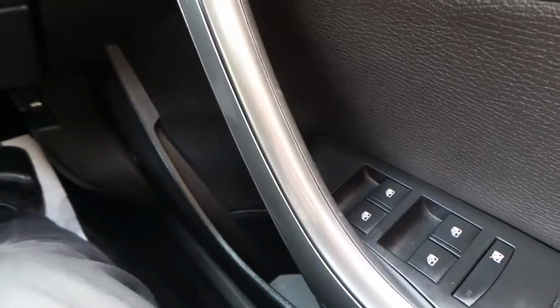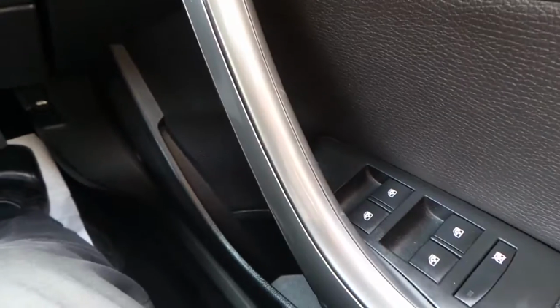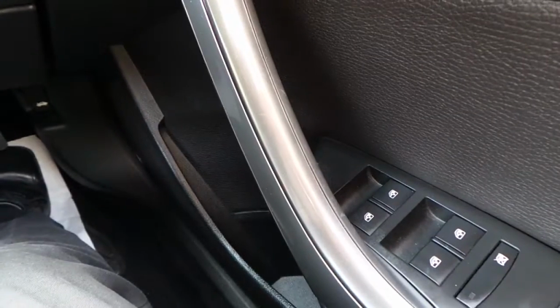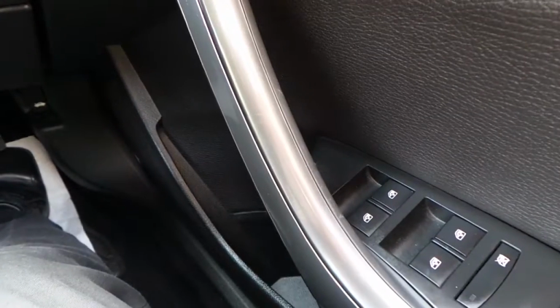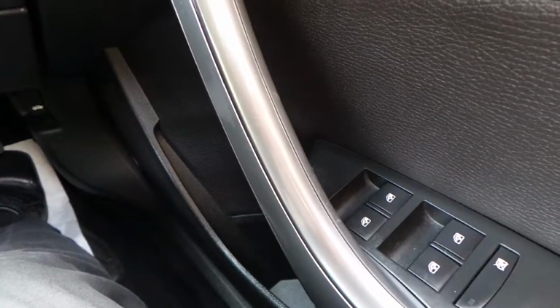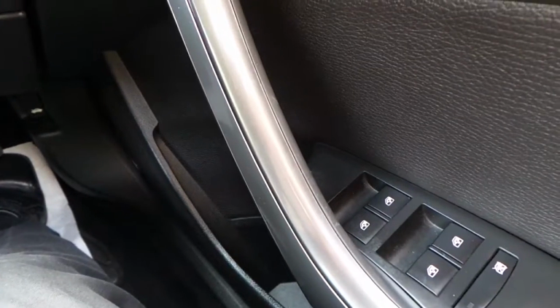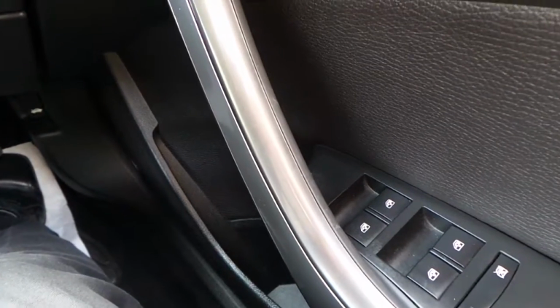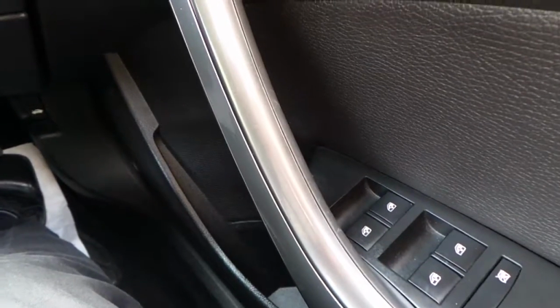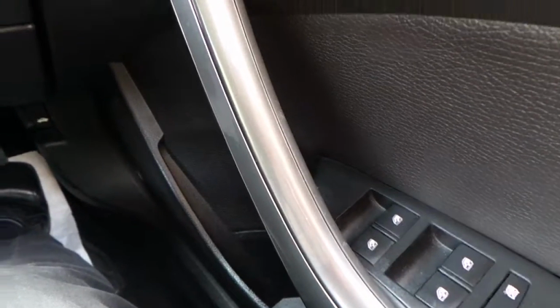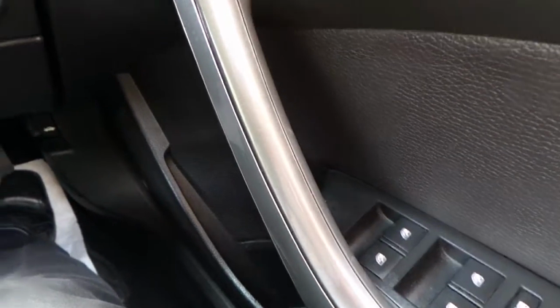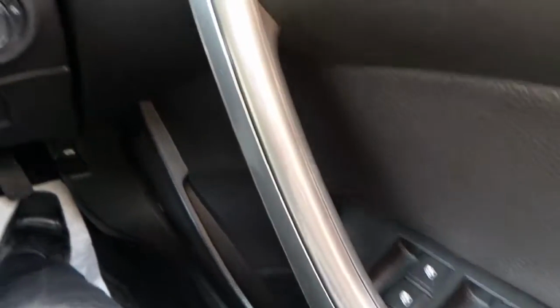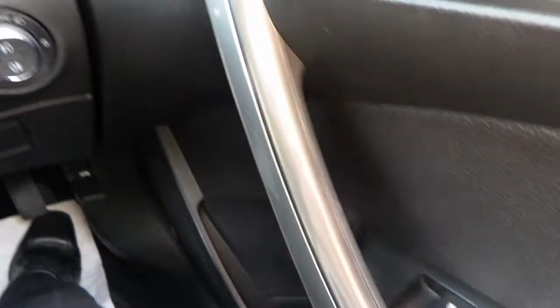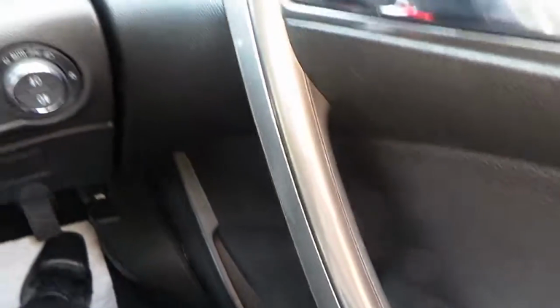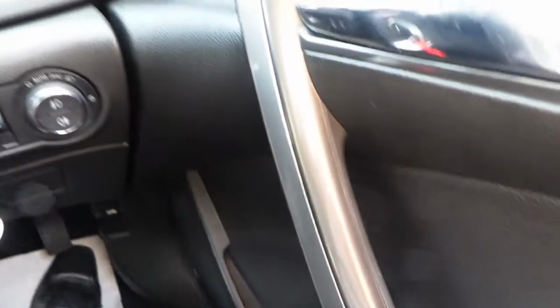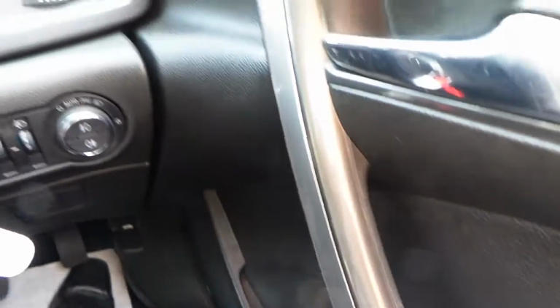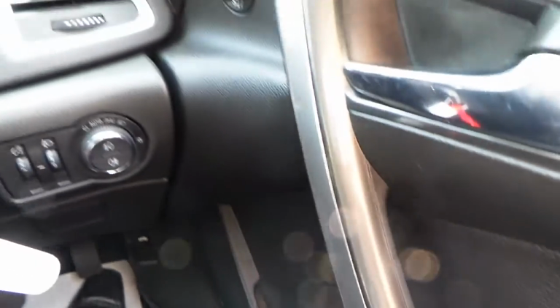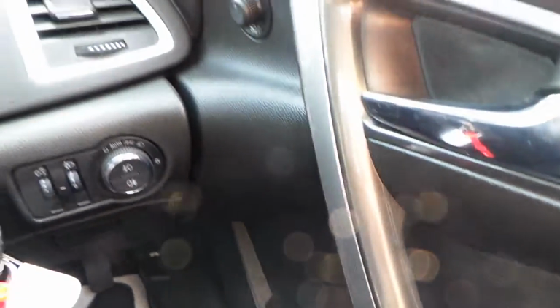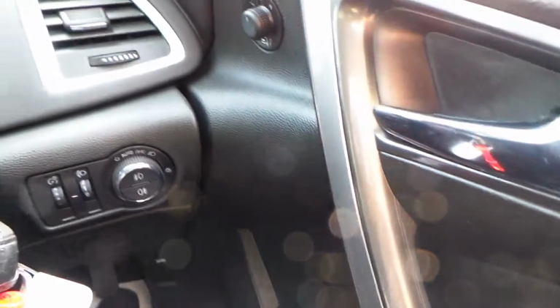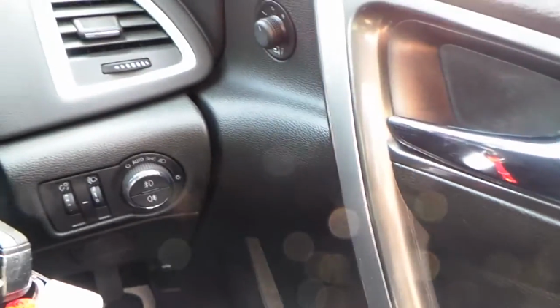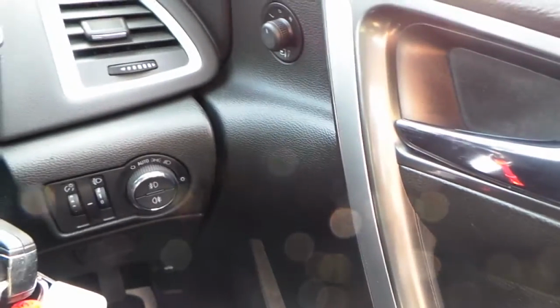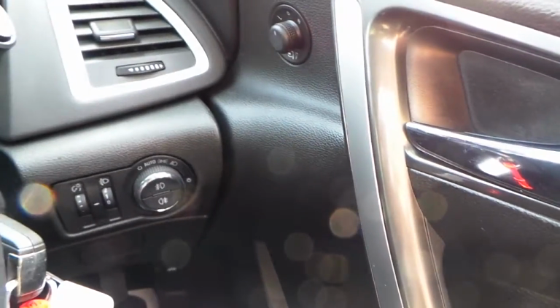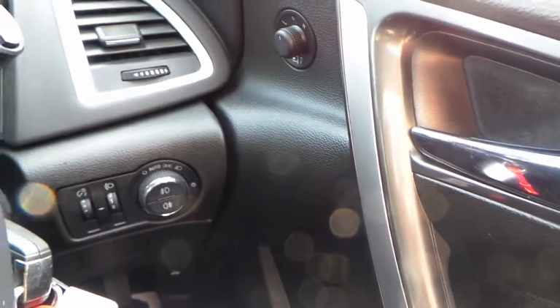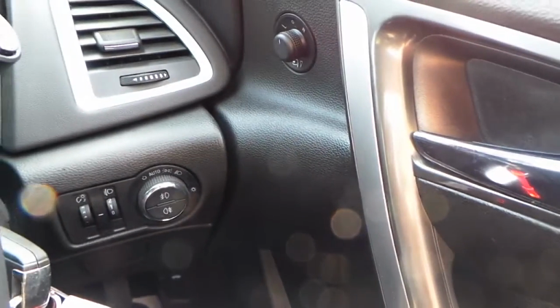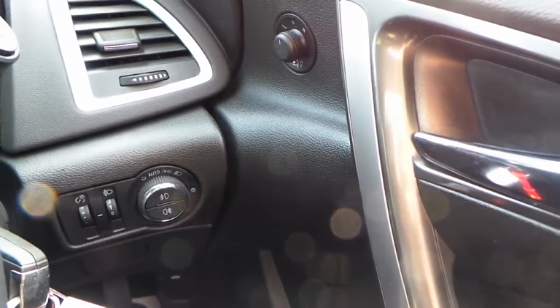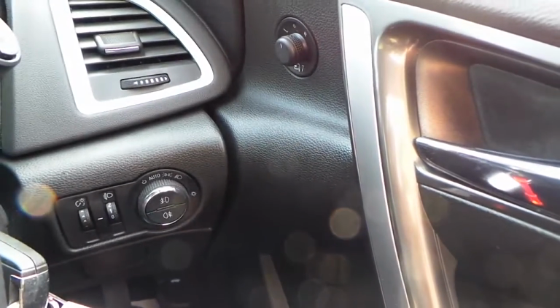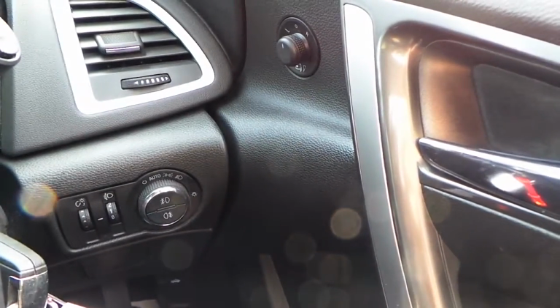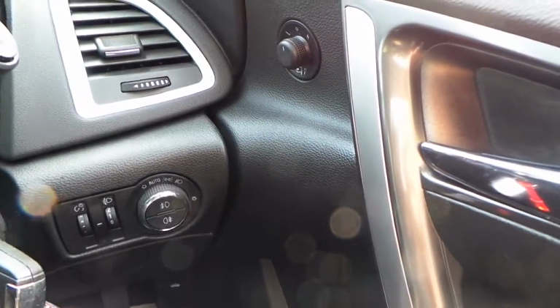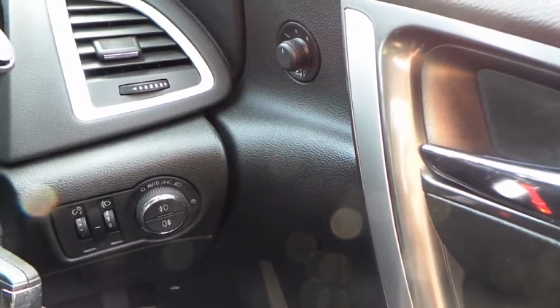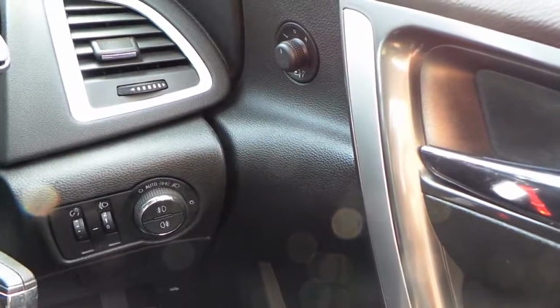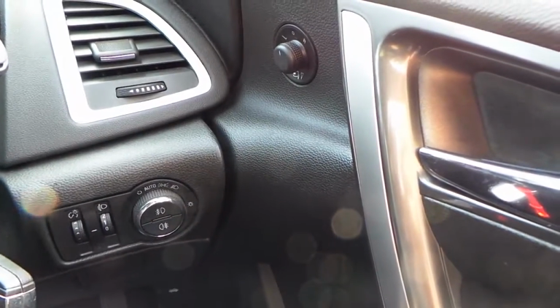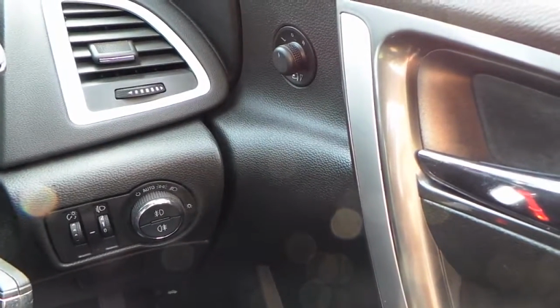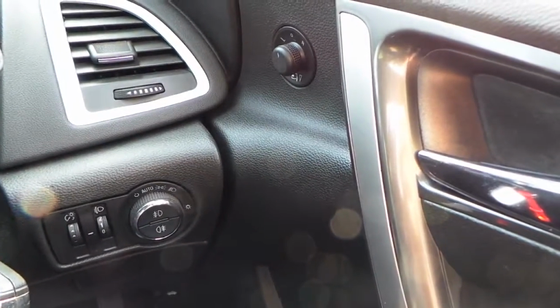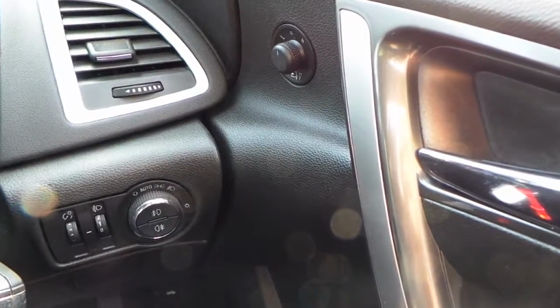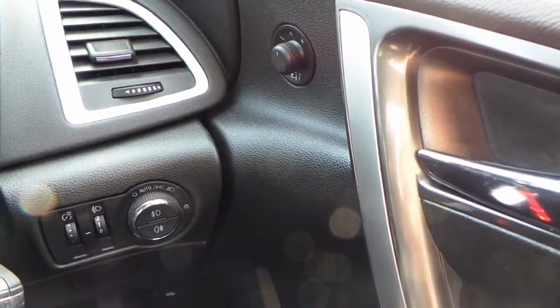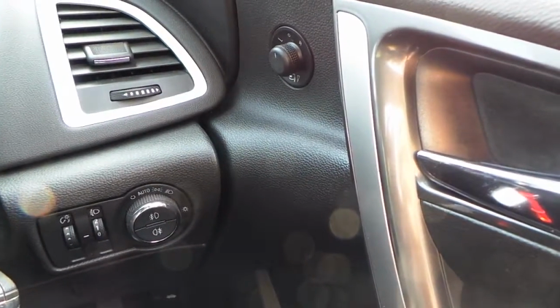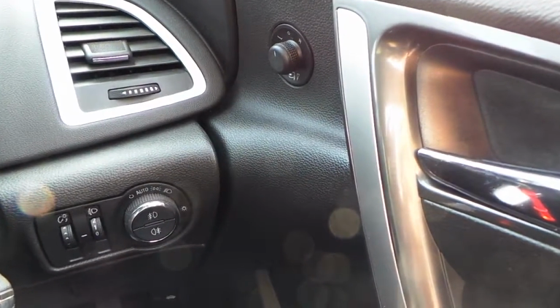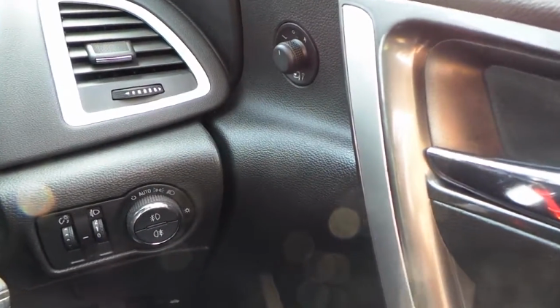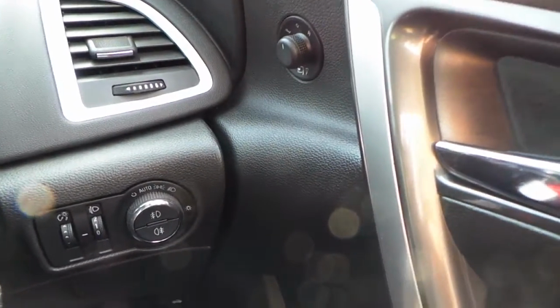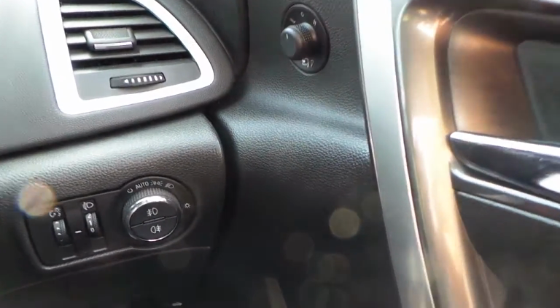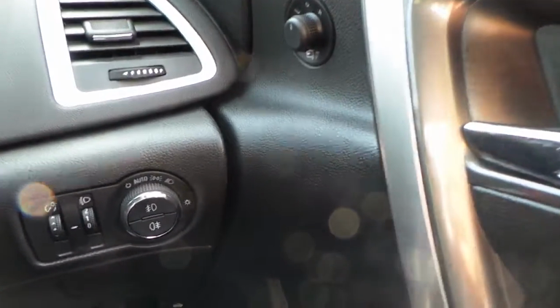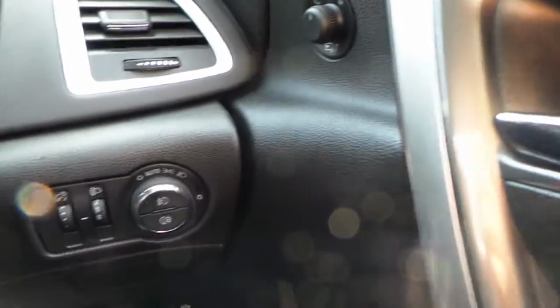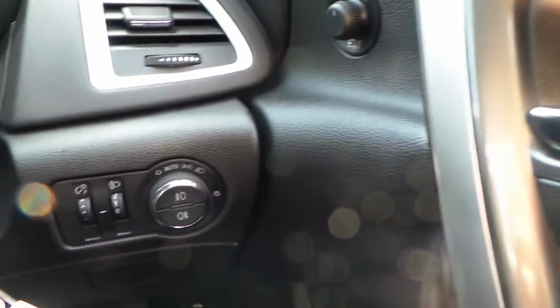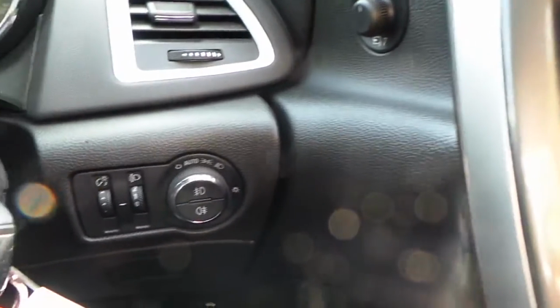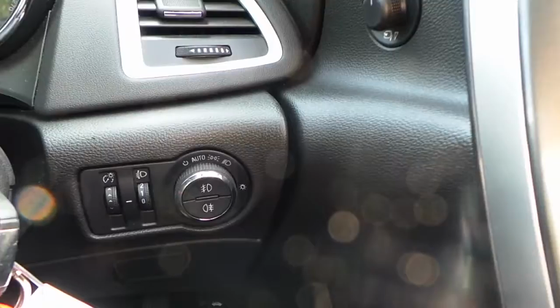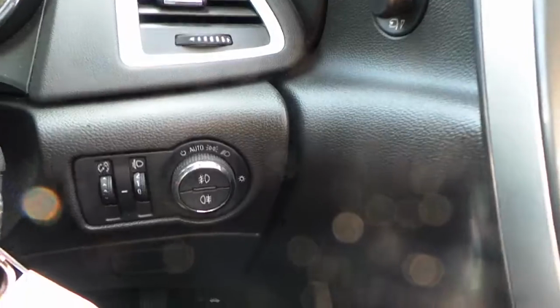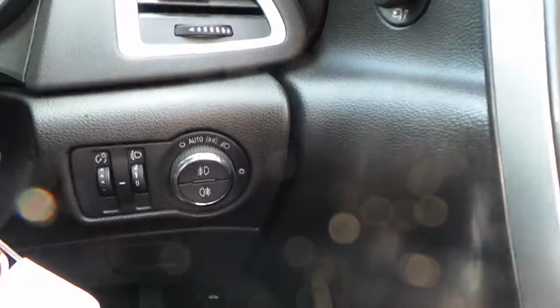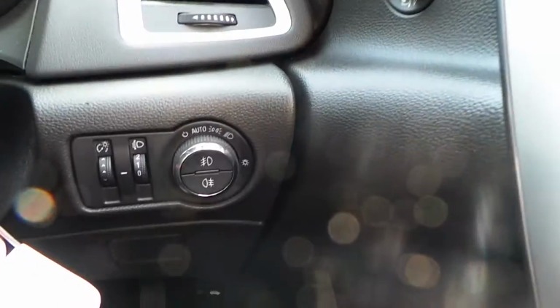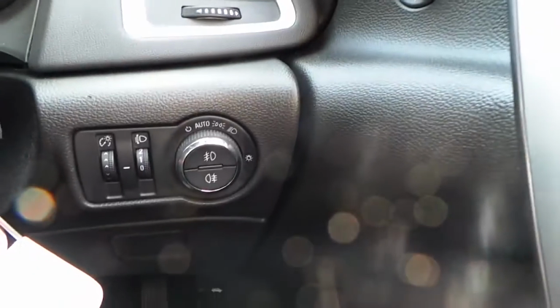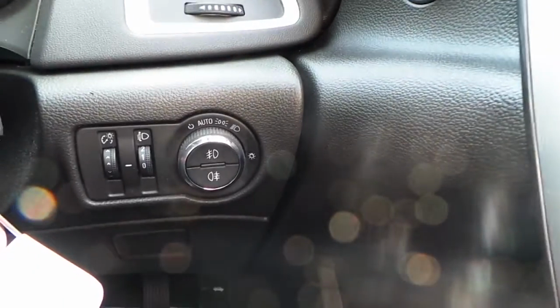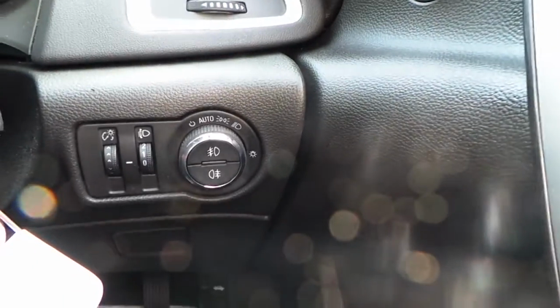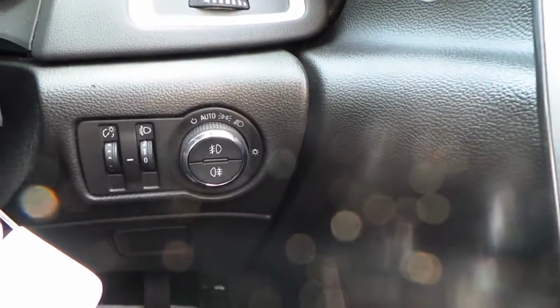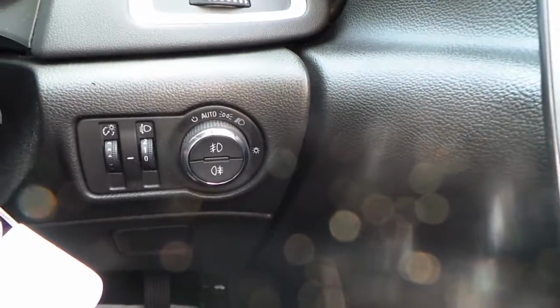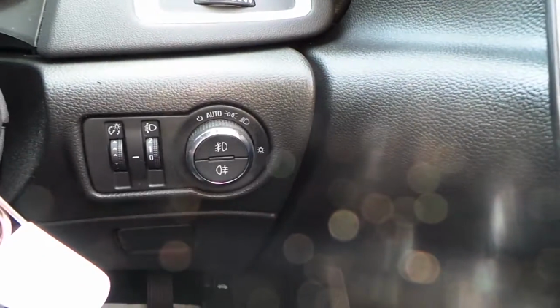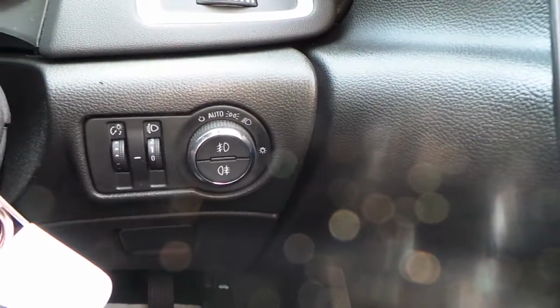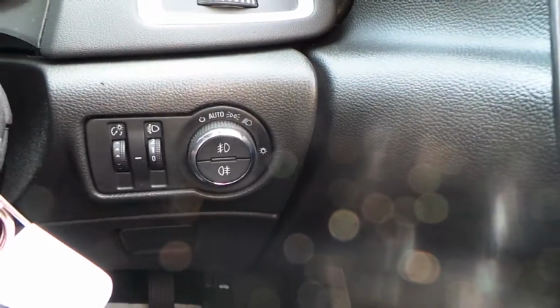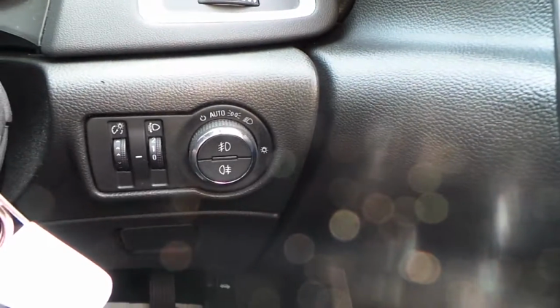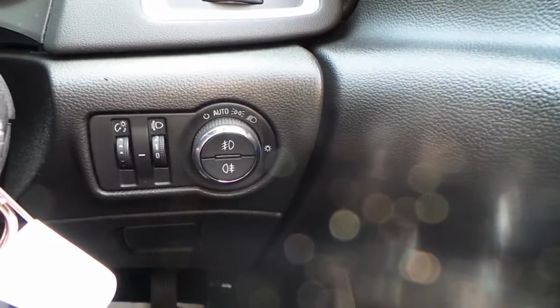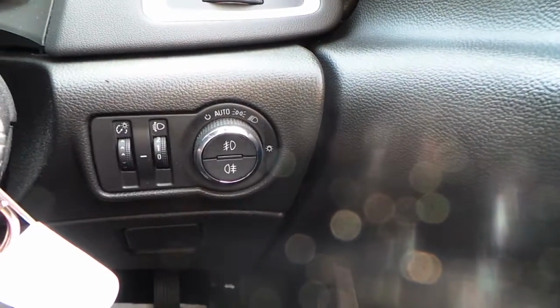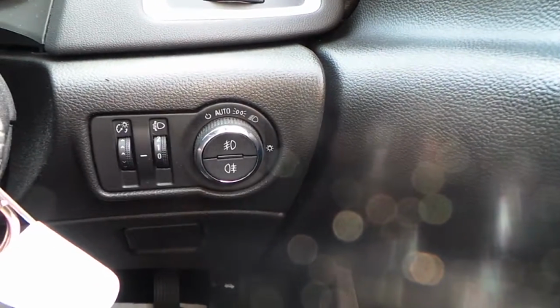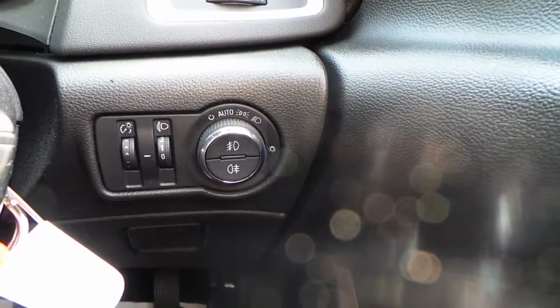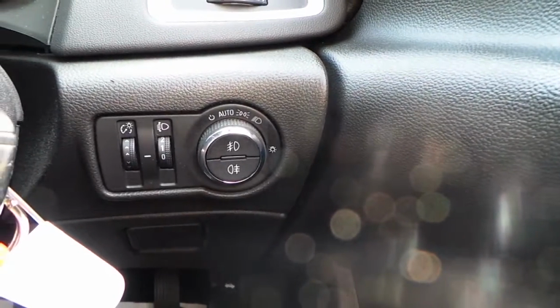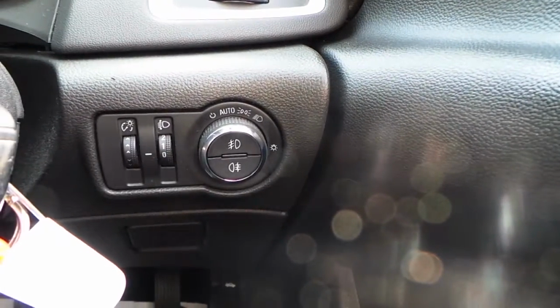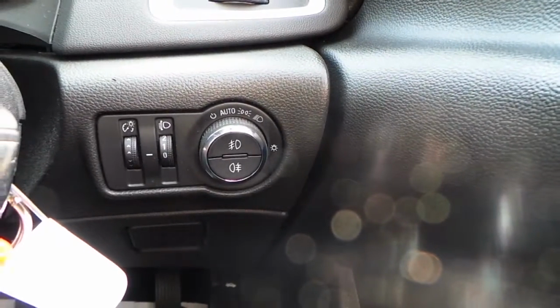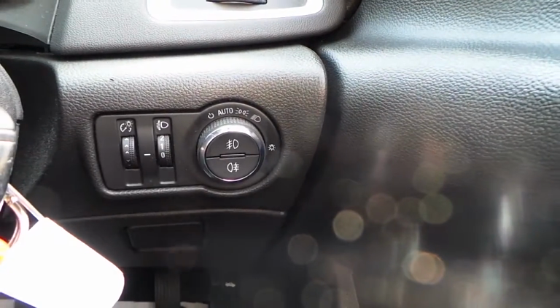Electric windows all round, electrically operated folding door mirrors, and auto headlights.